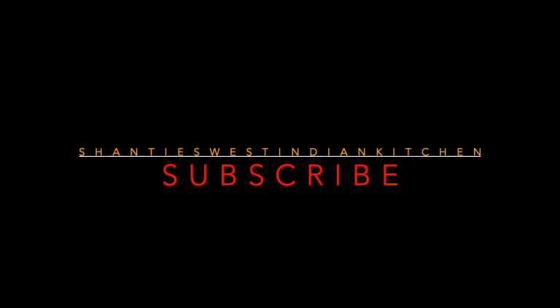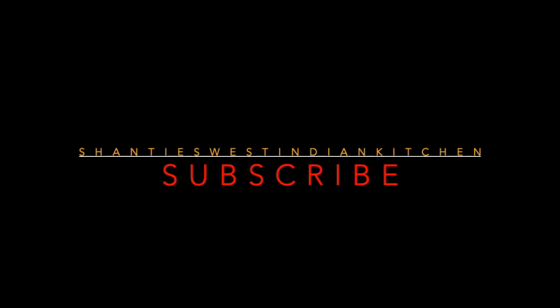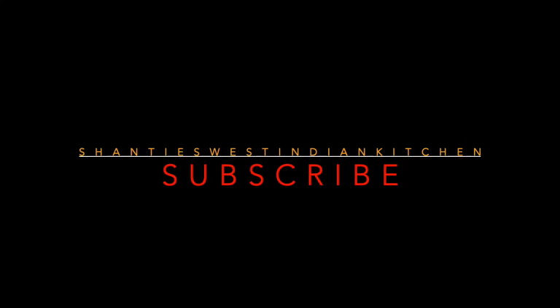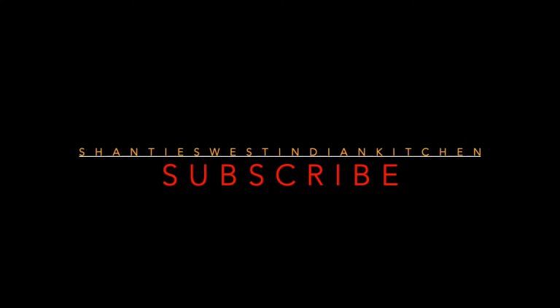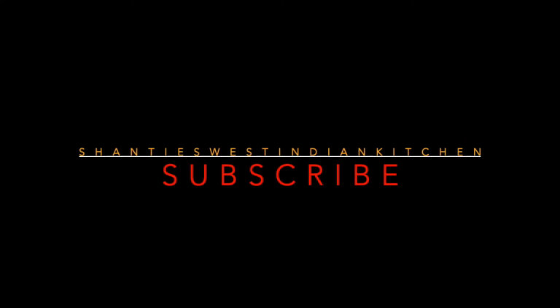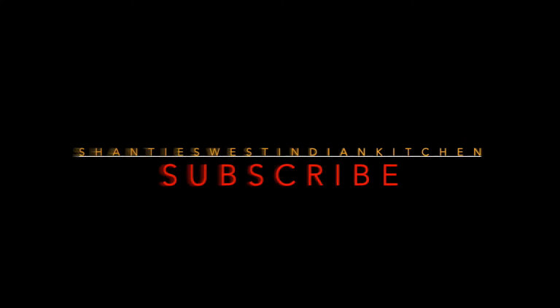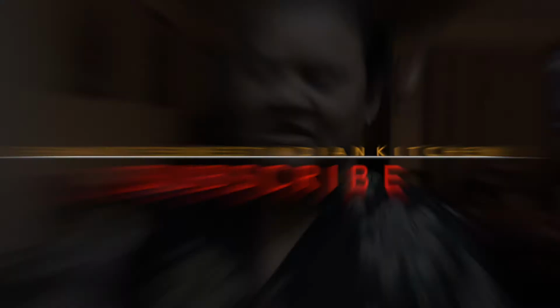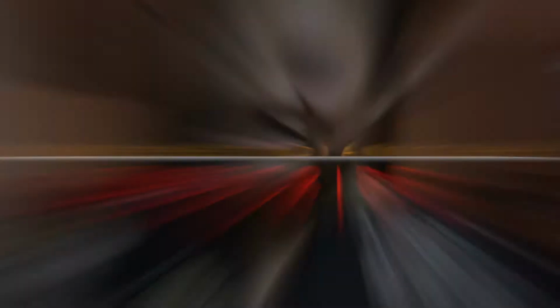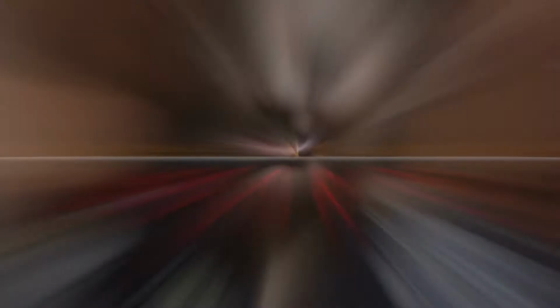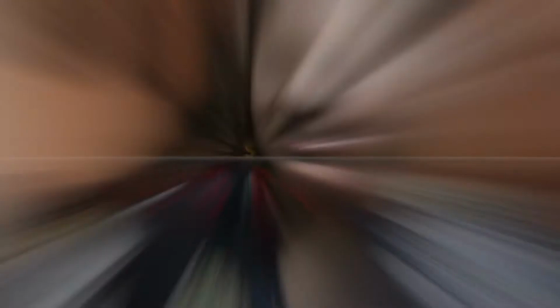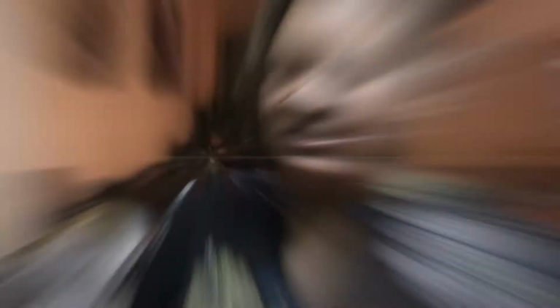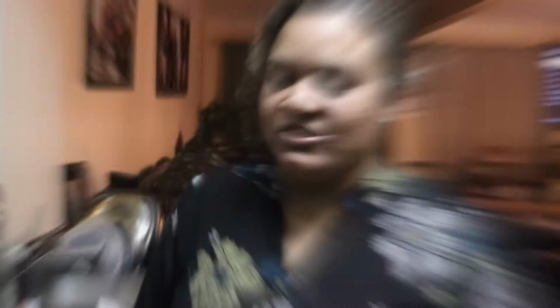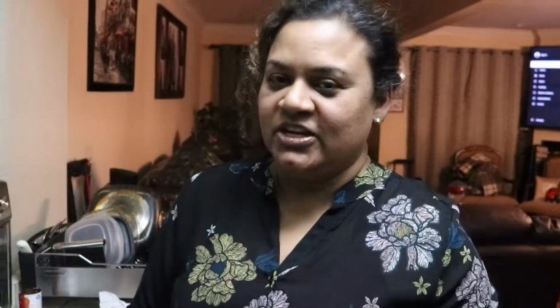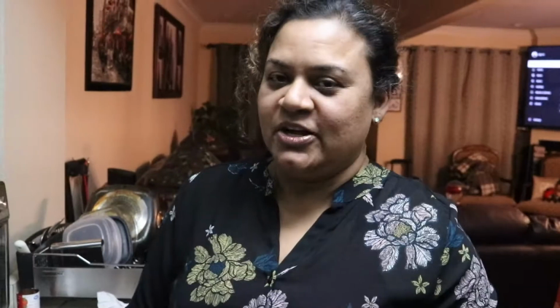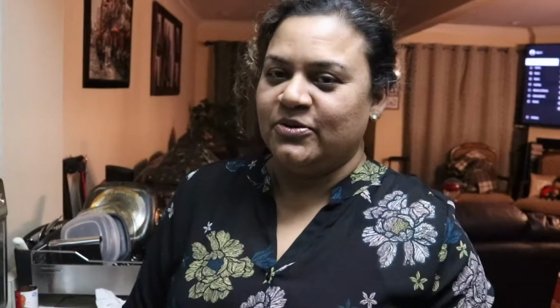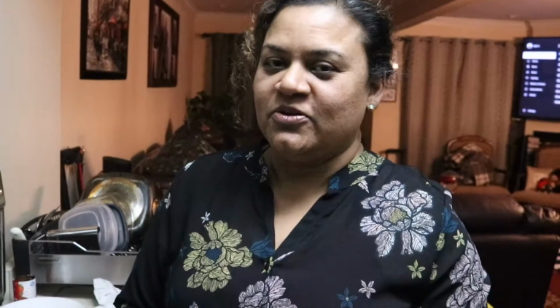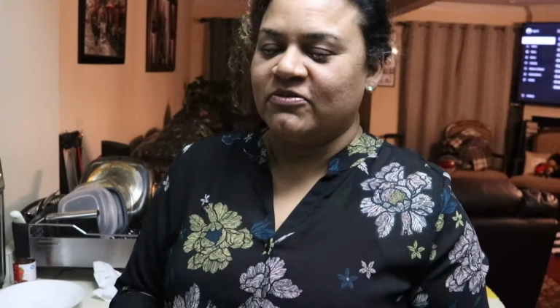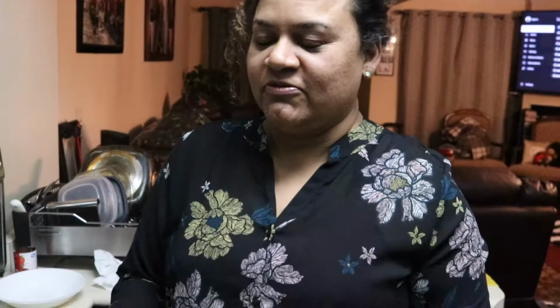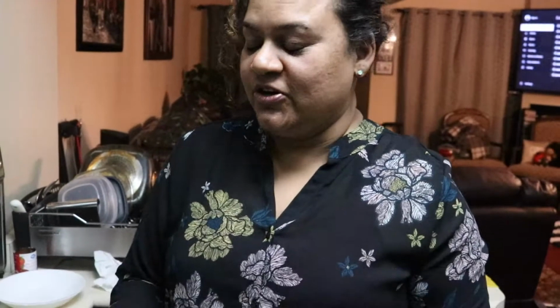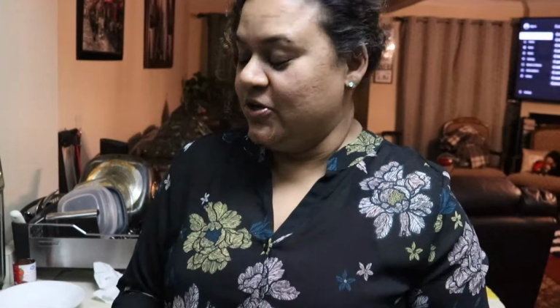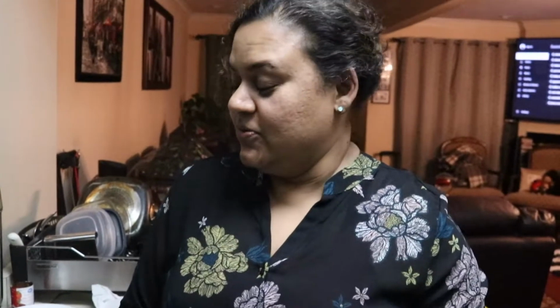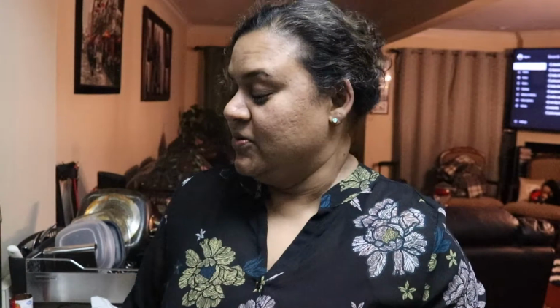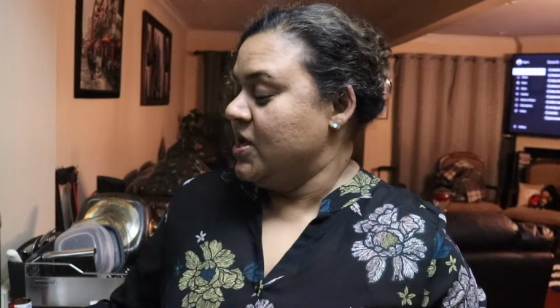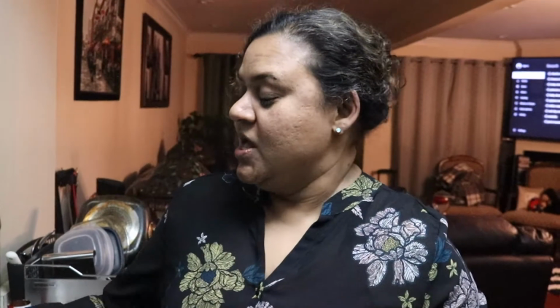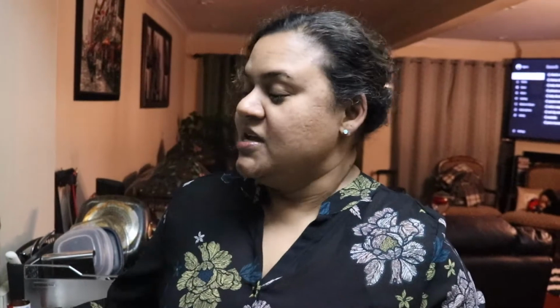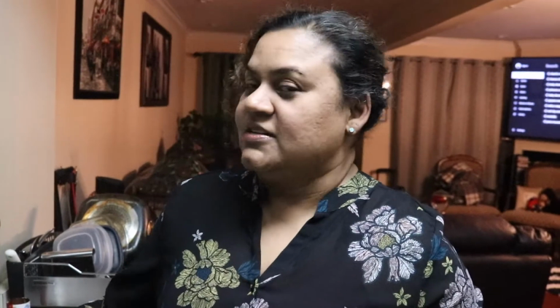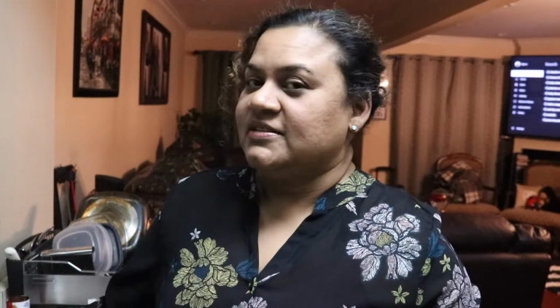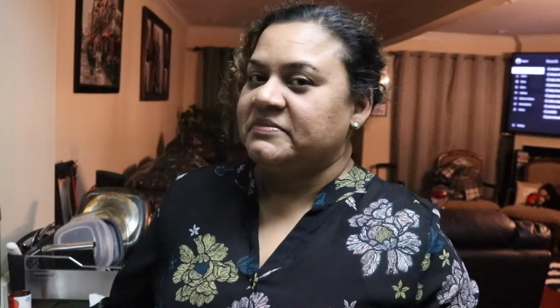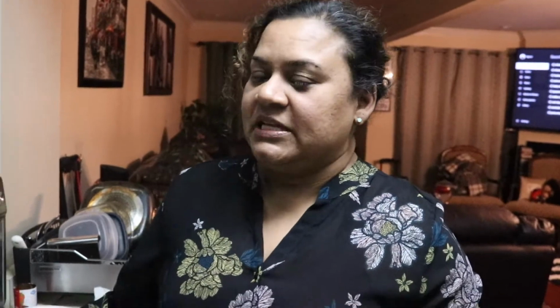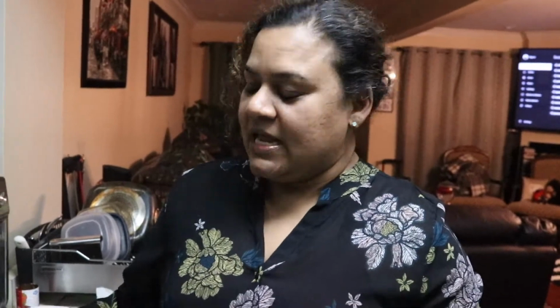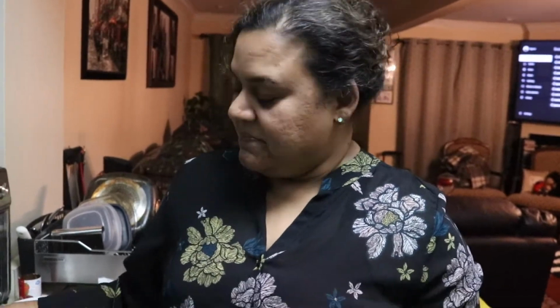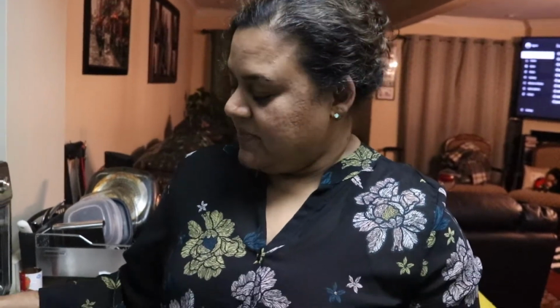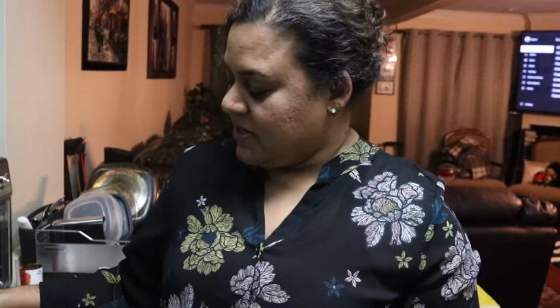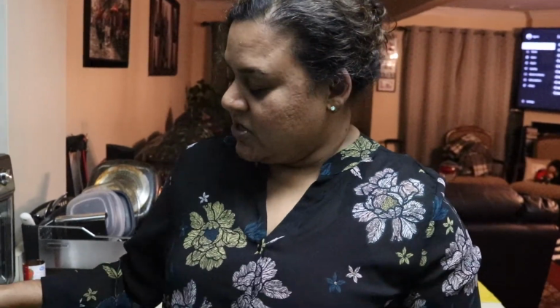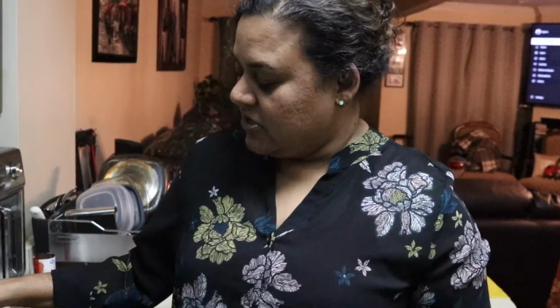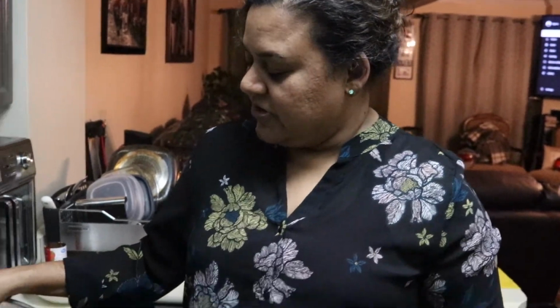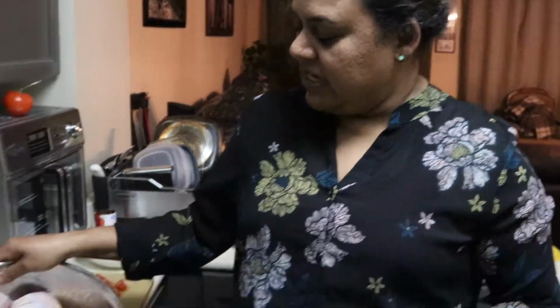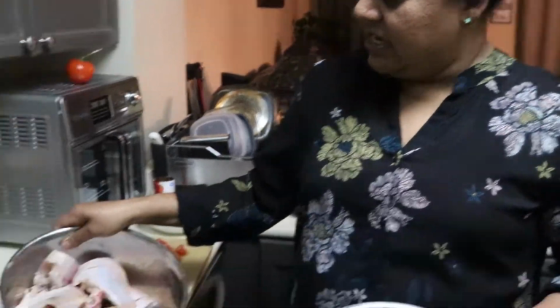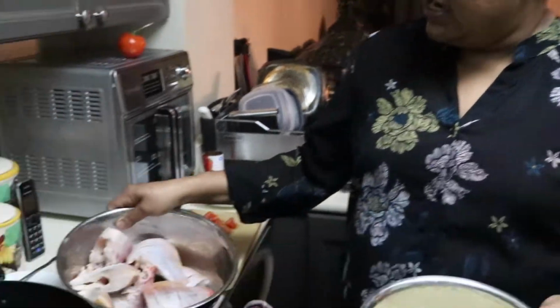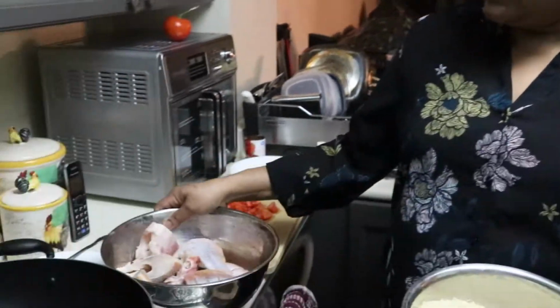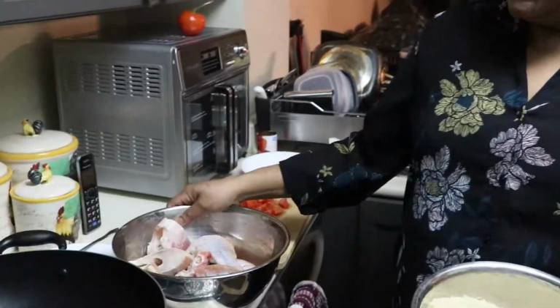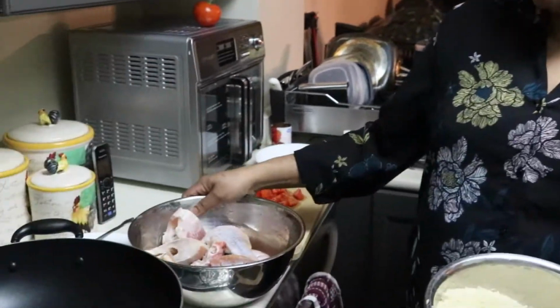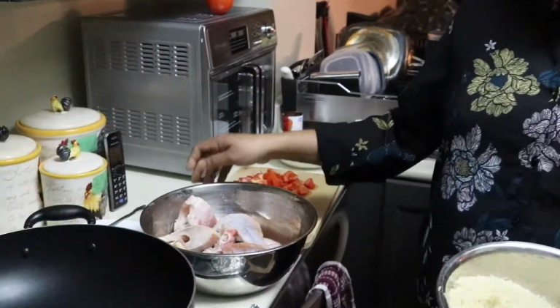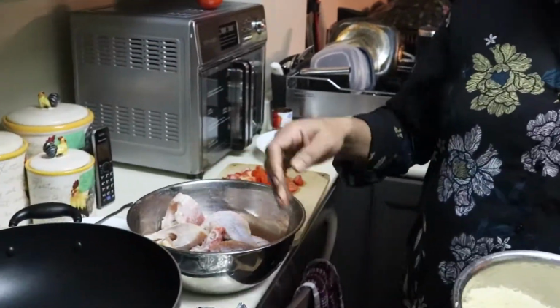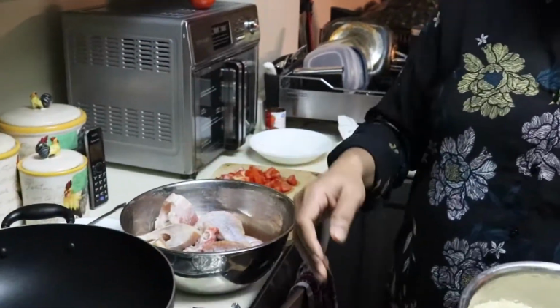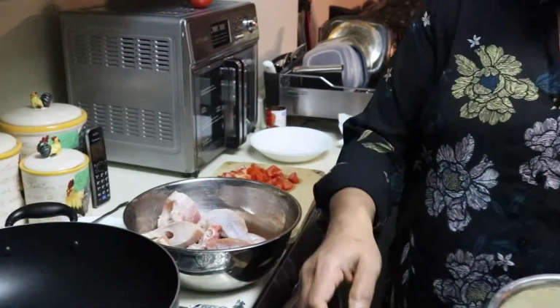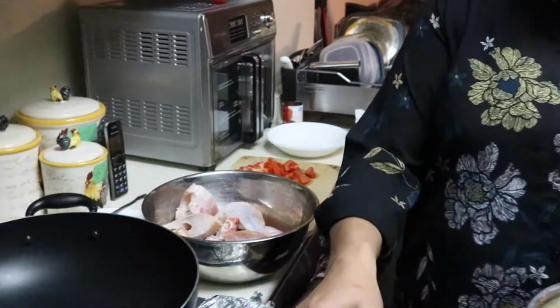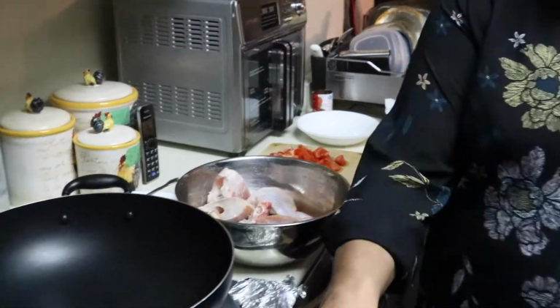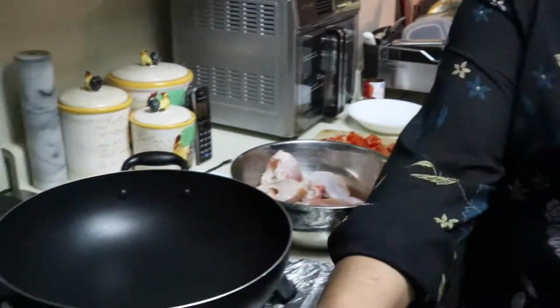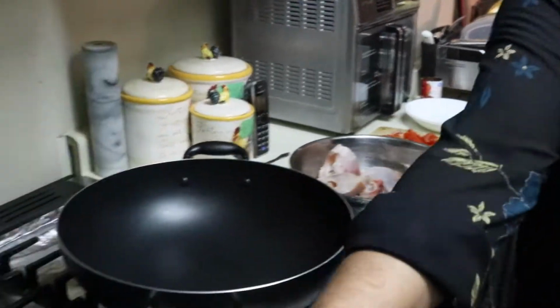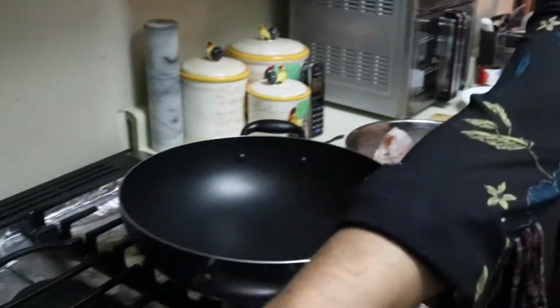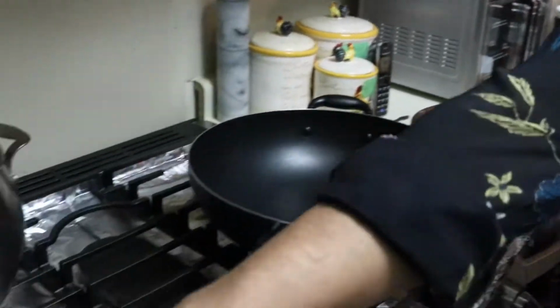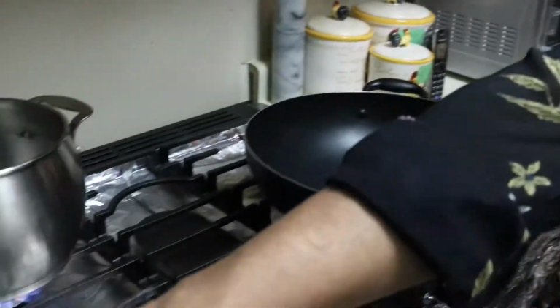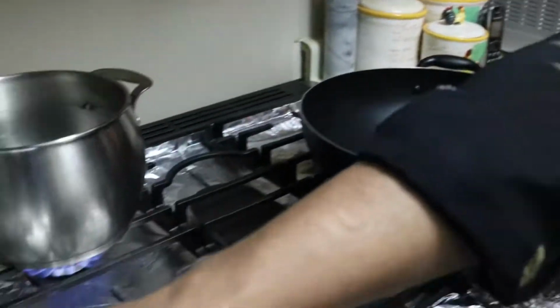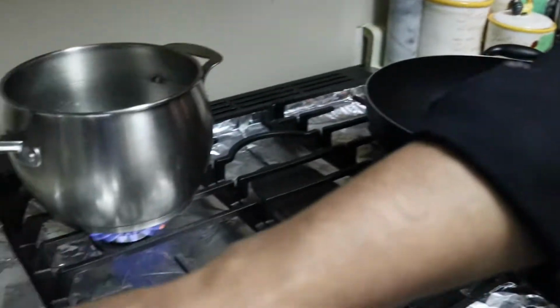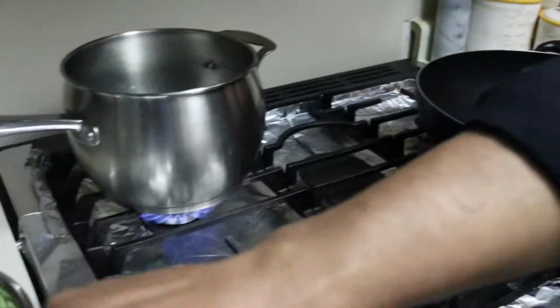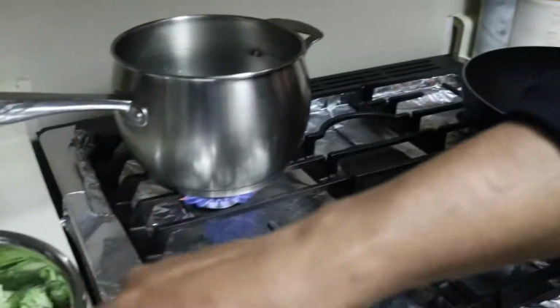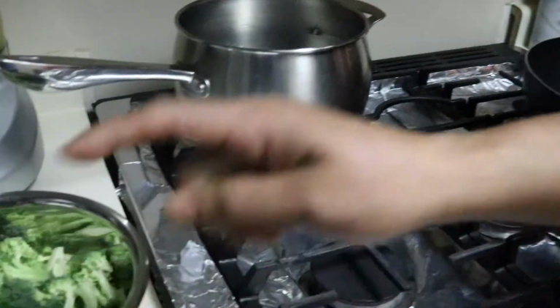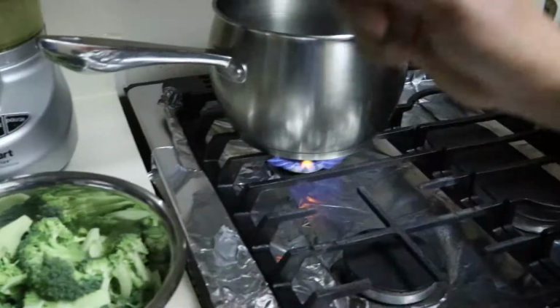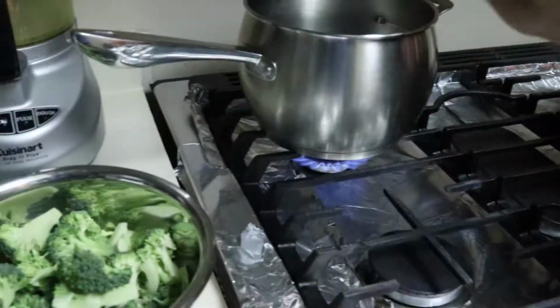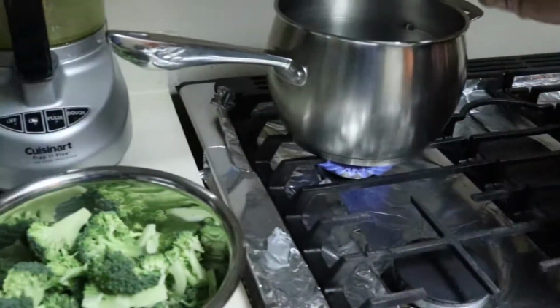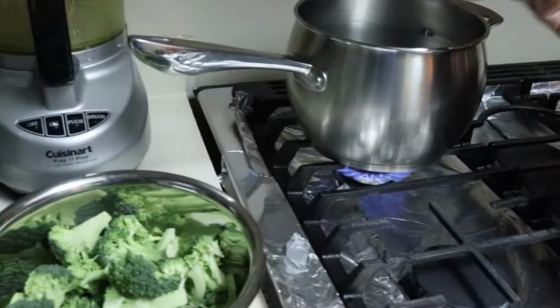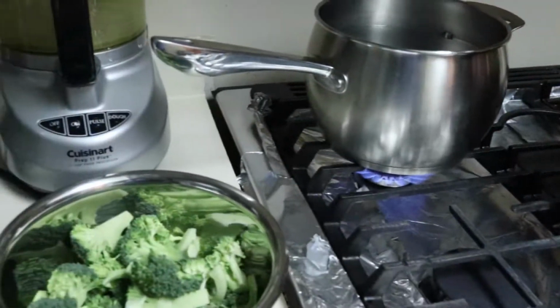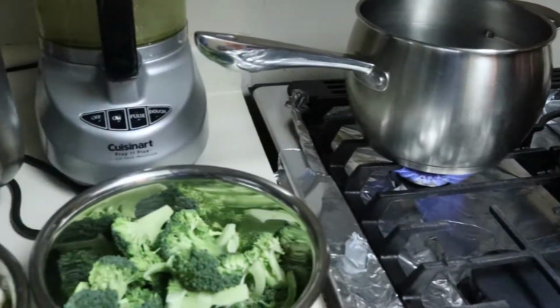Welcome to my channel. Today I will cook for you some tilapia curry, and I will steam some vegetable and rice.